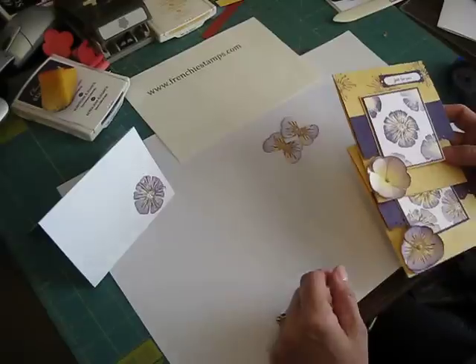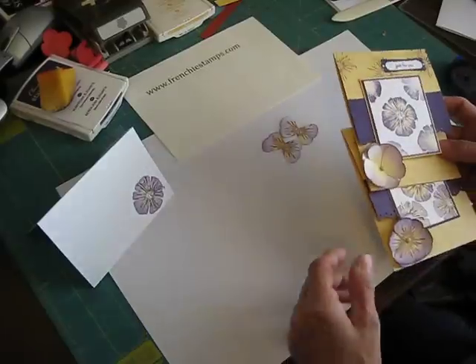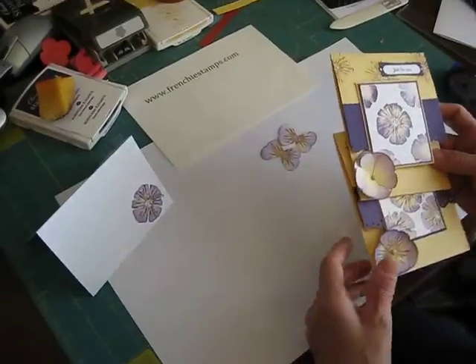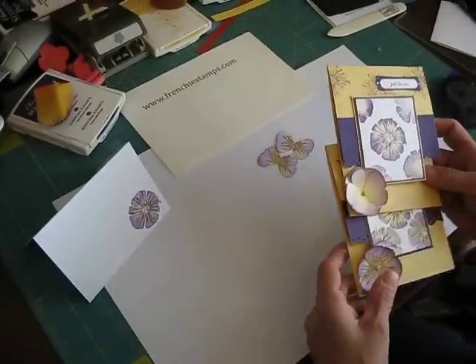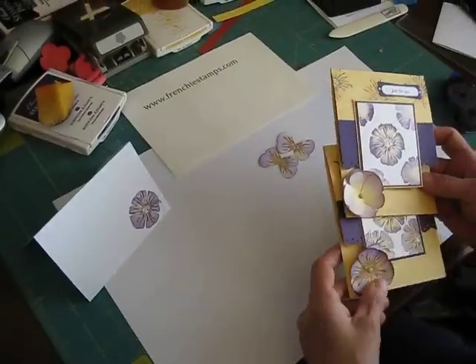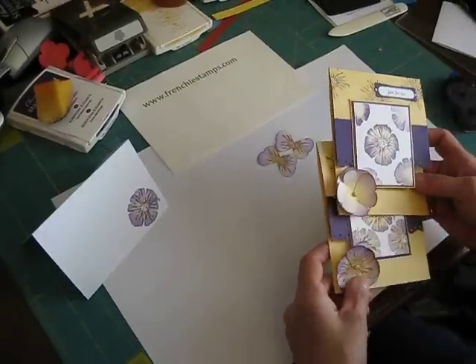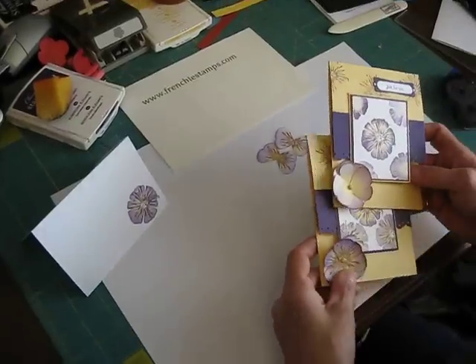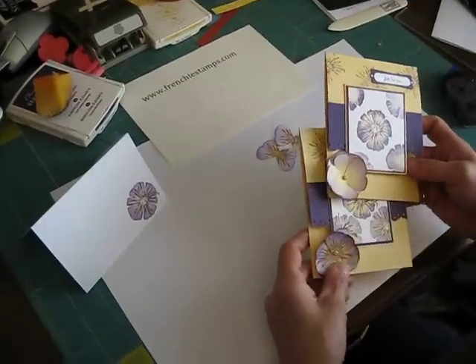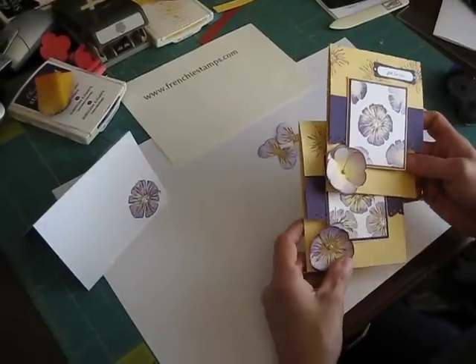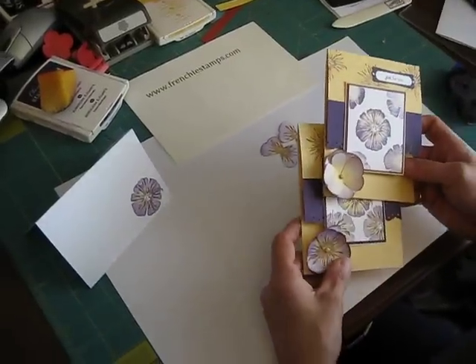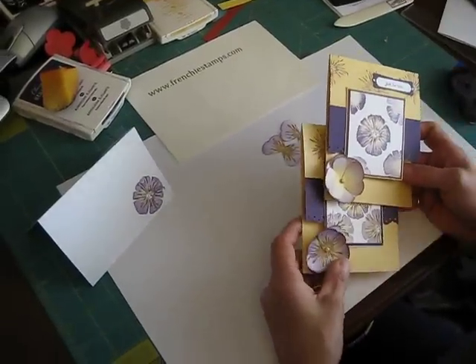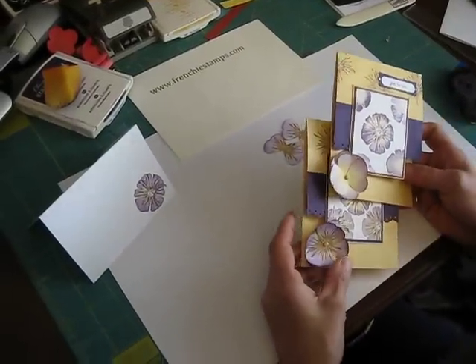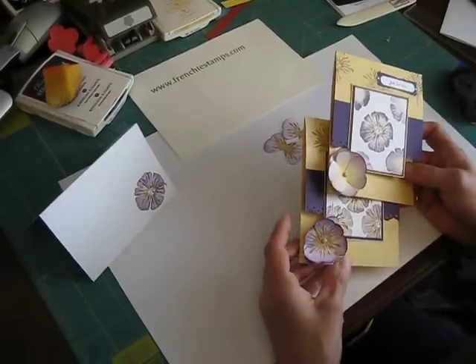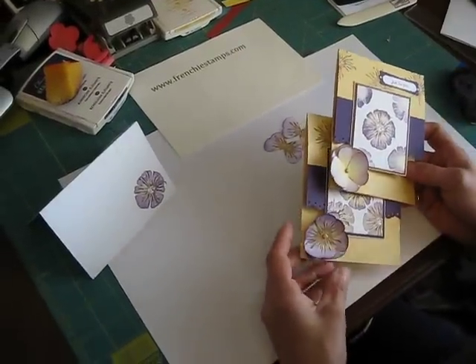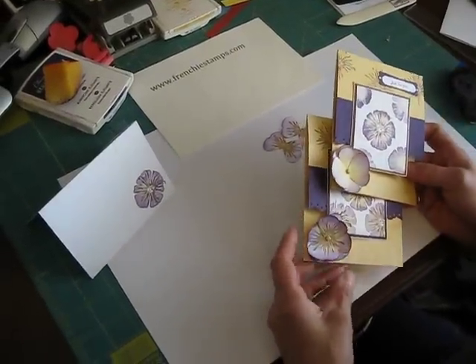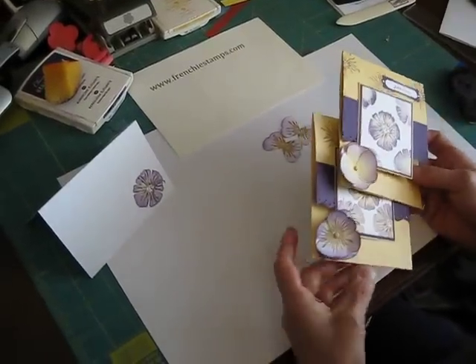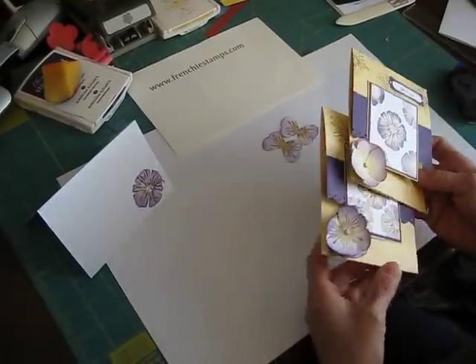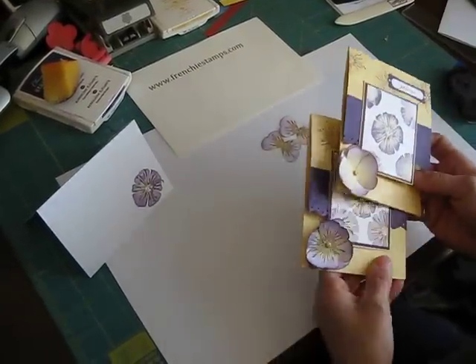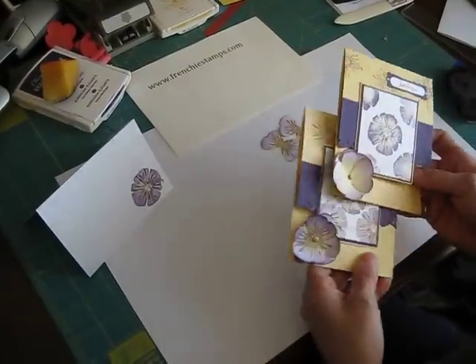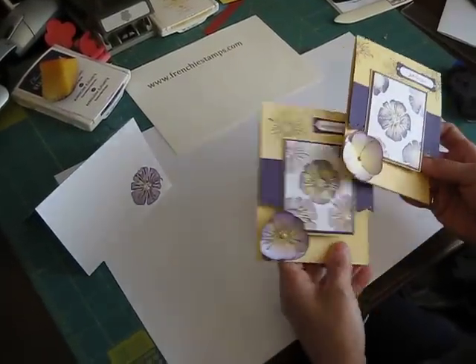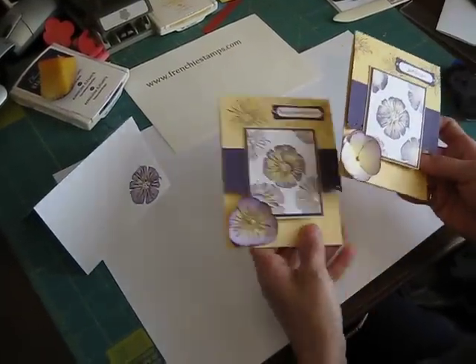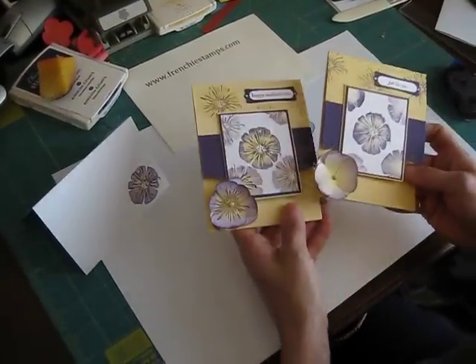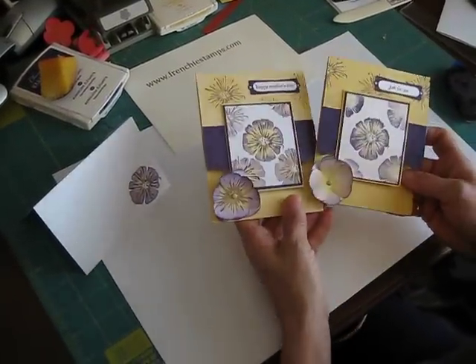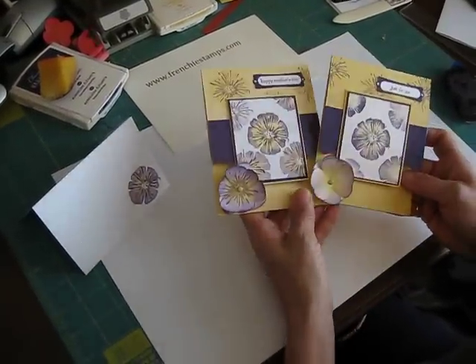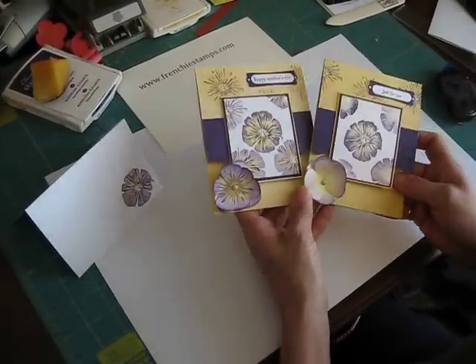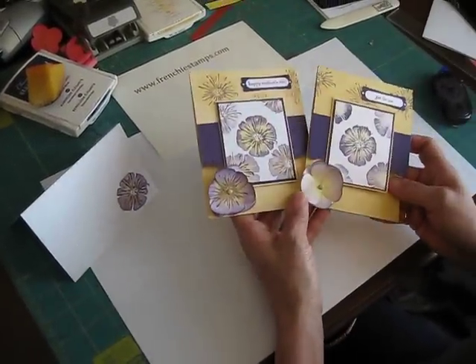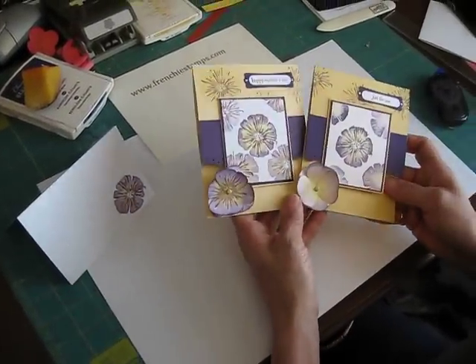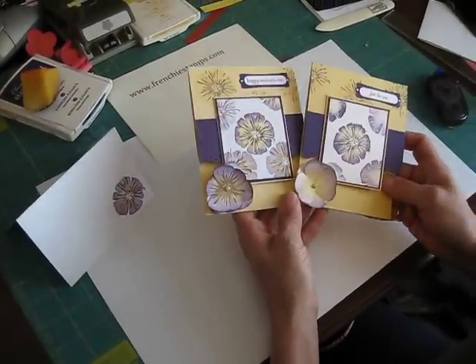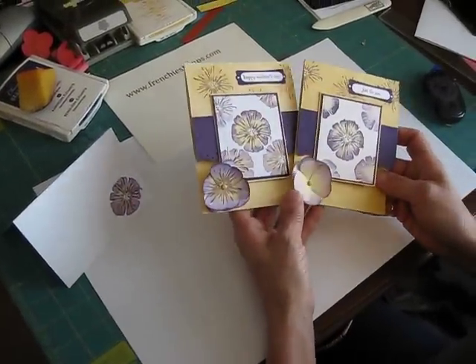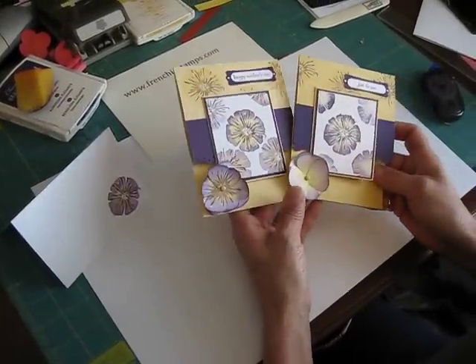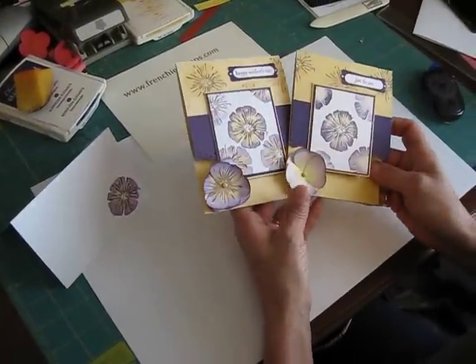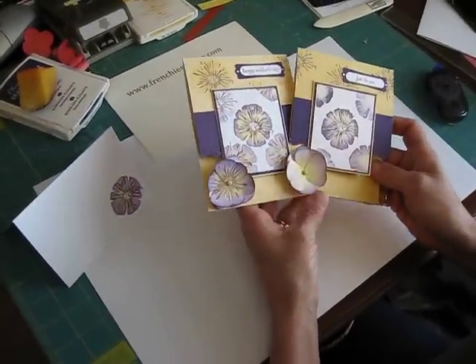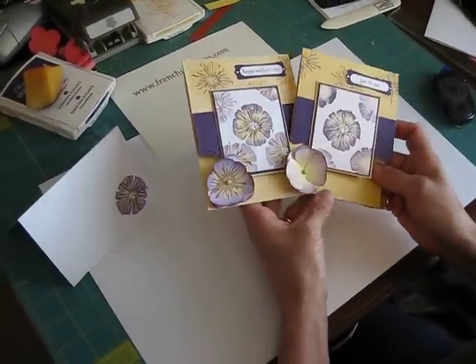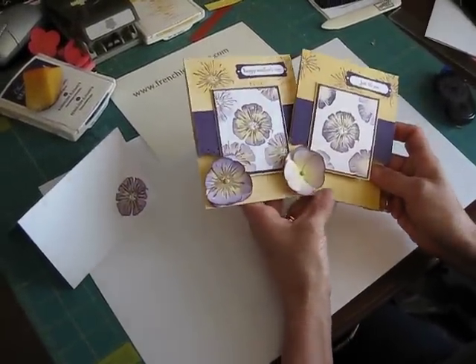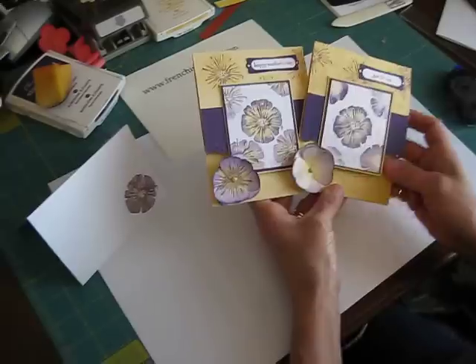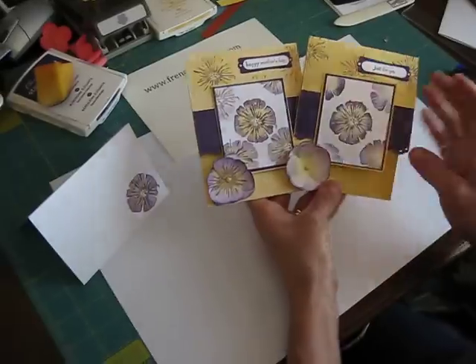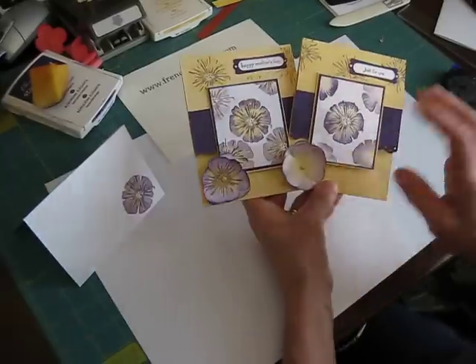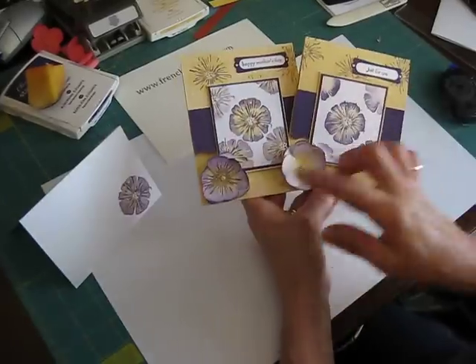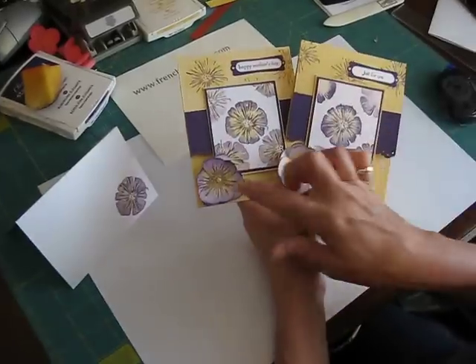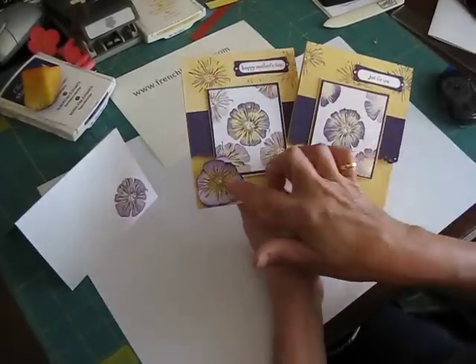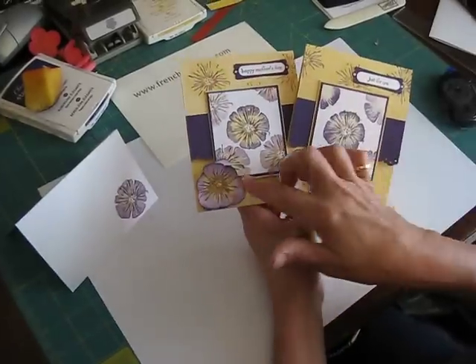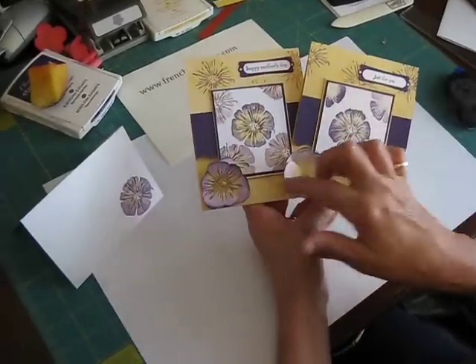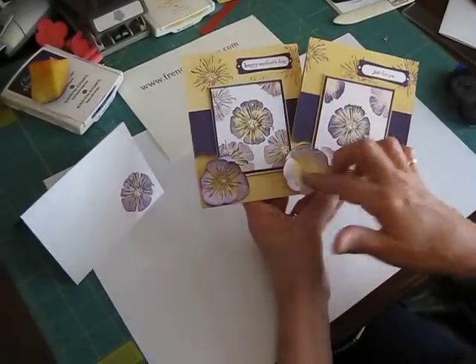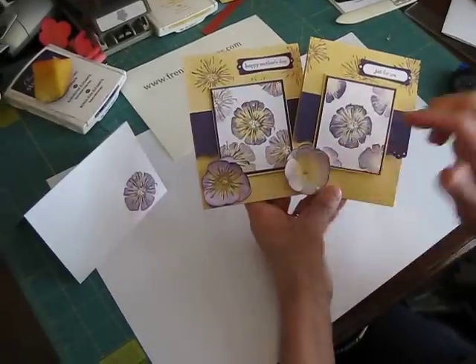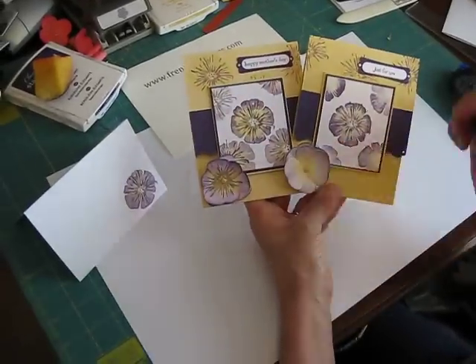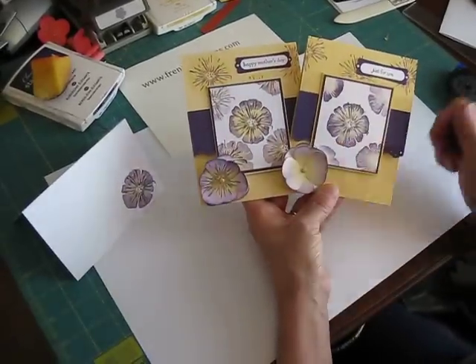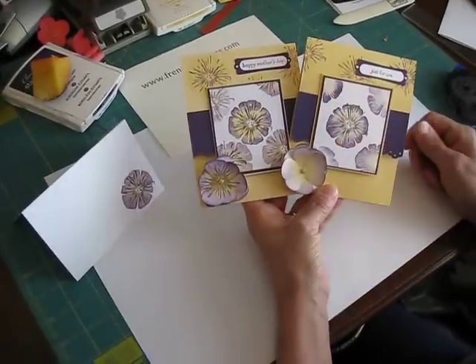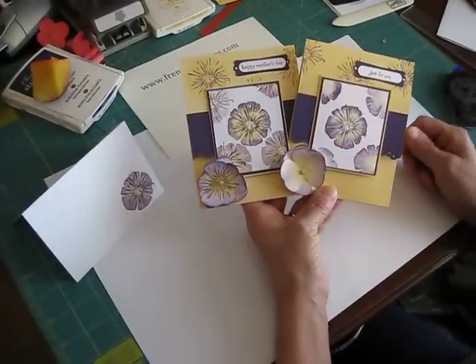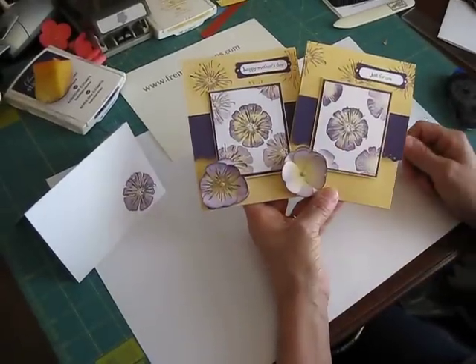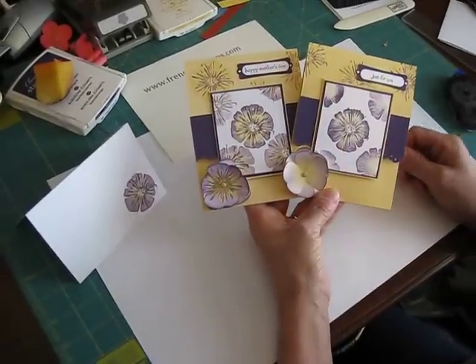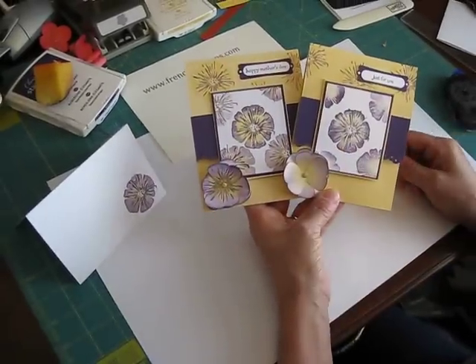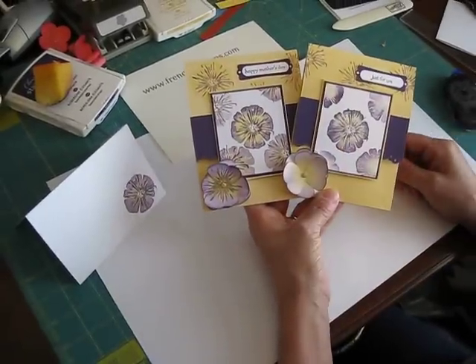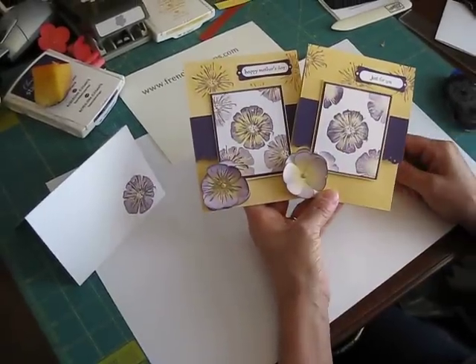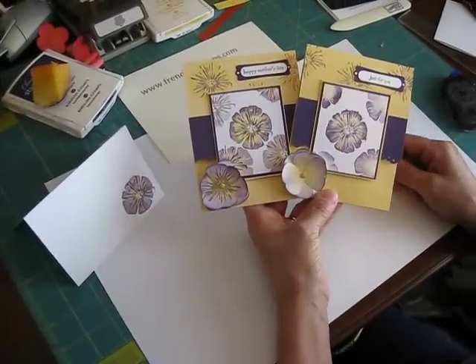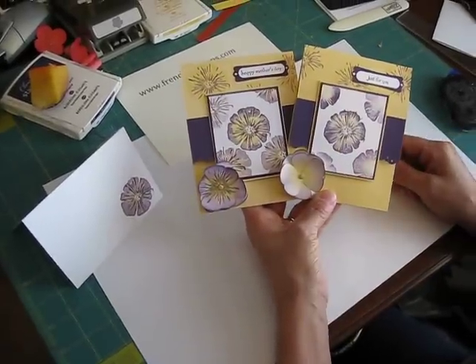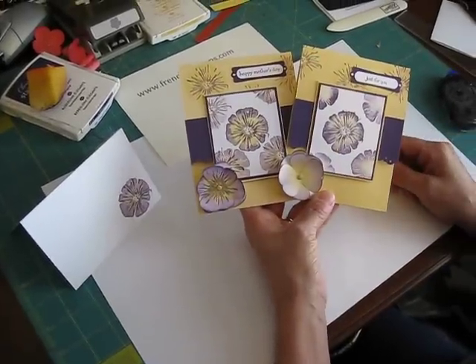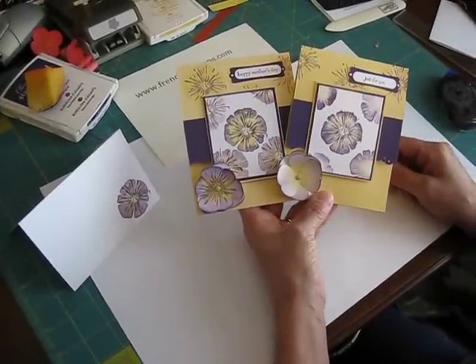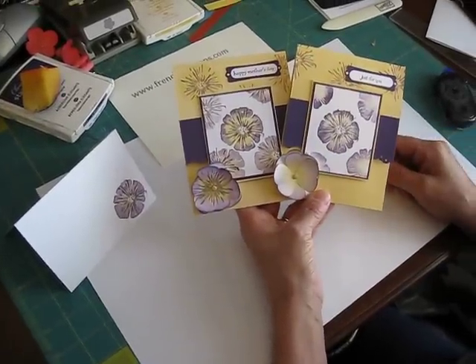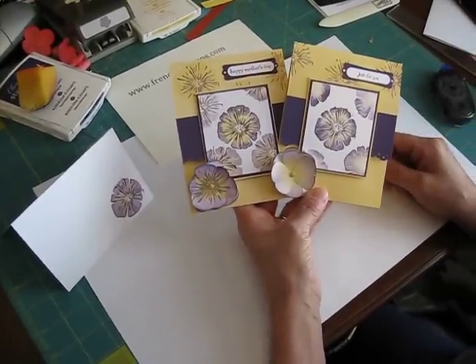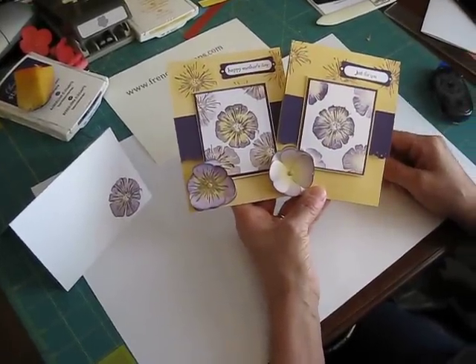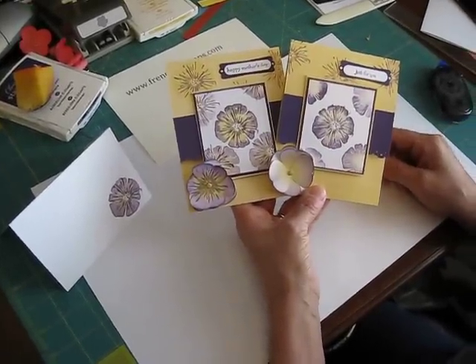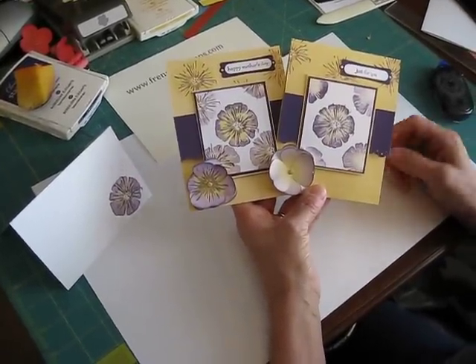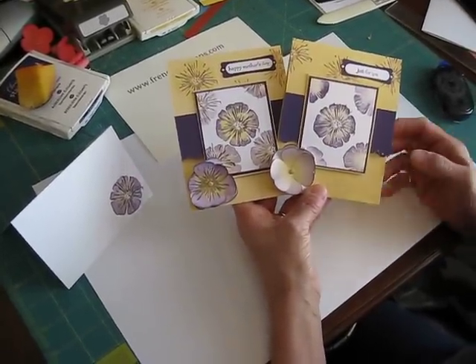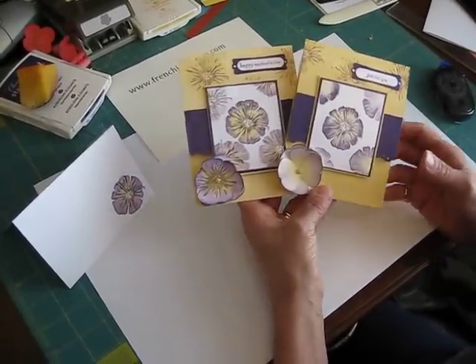Hi Stamper! Today I'm going to show you how to make a pansy with the butterfly punch.